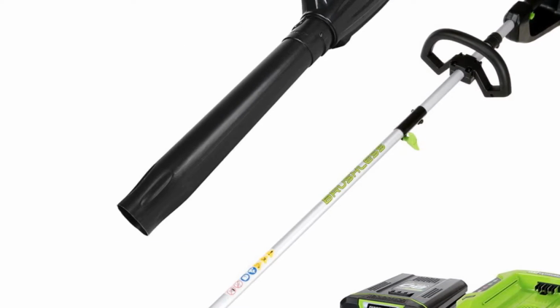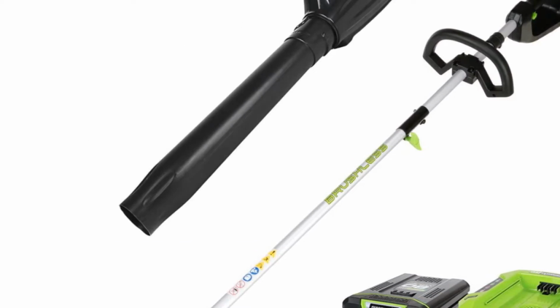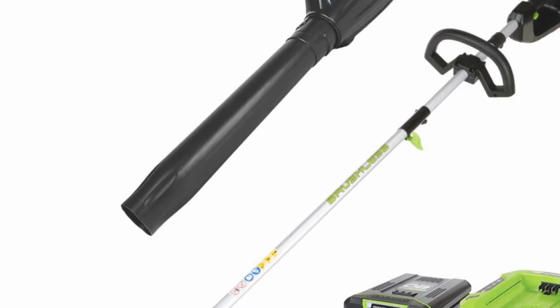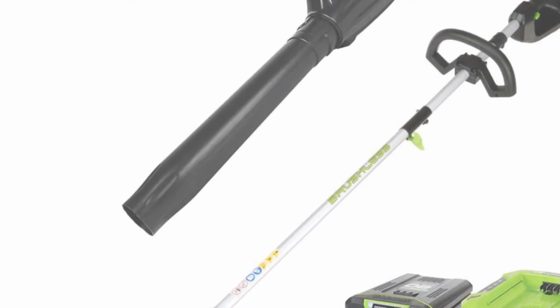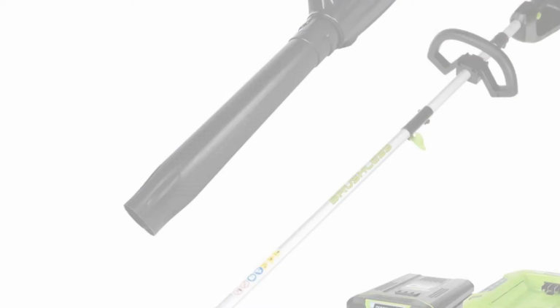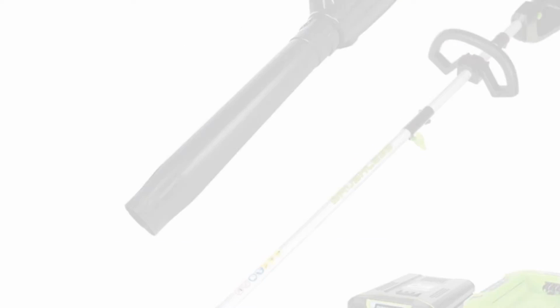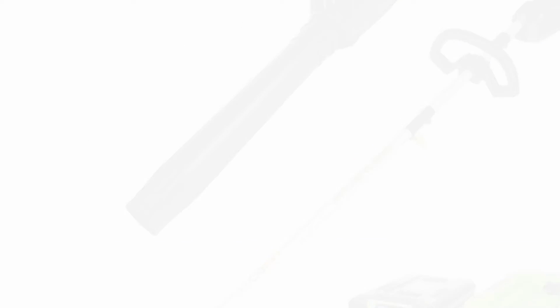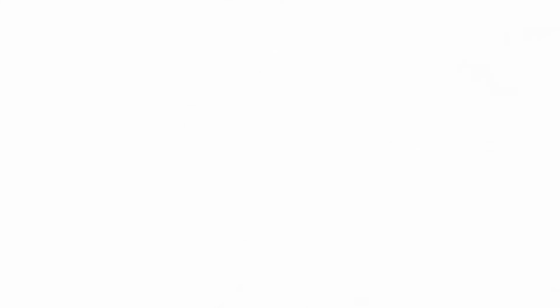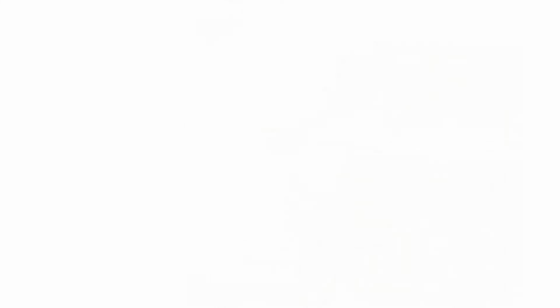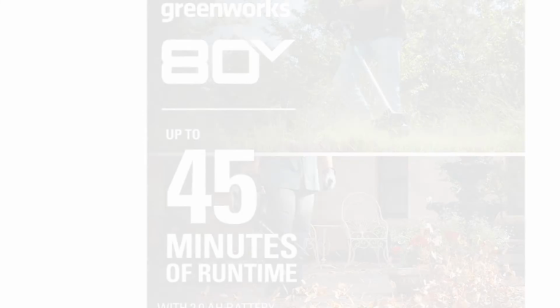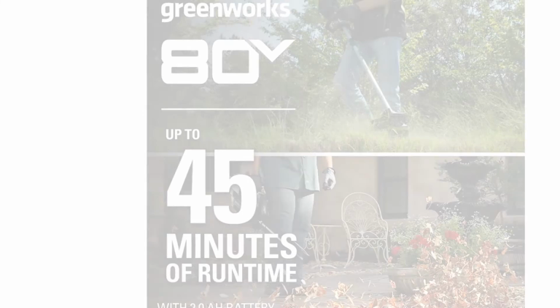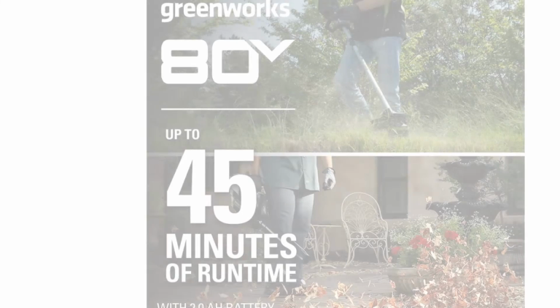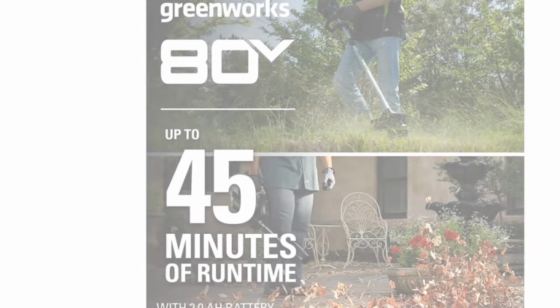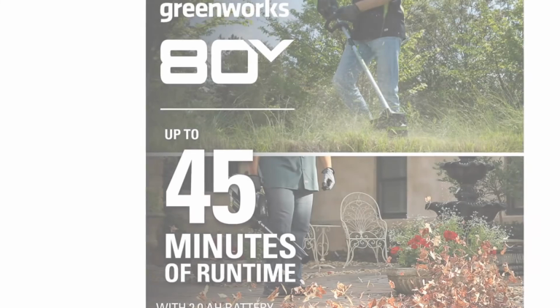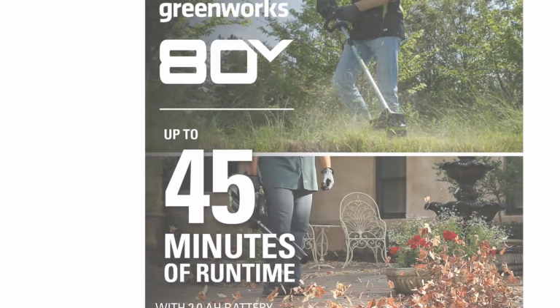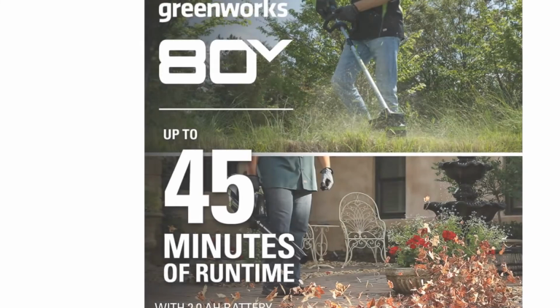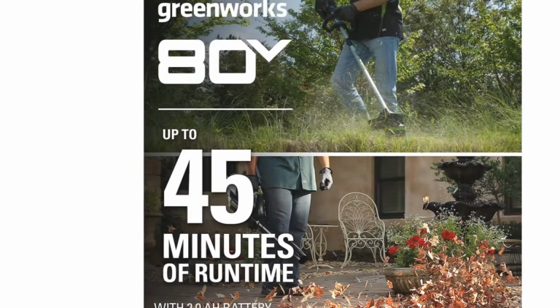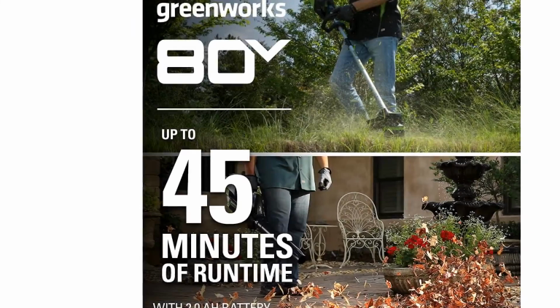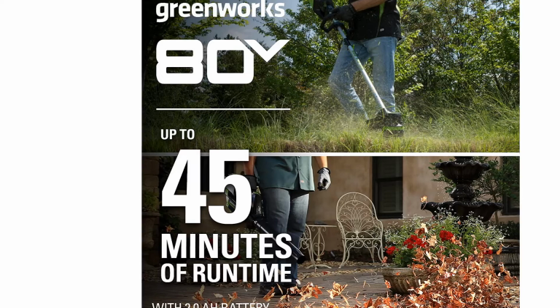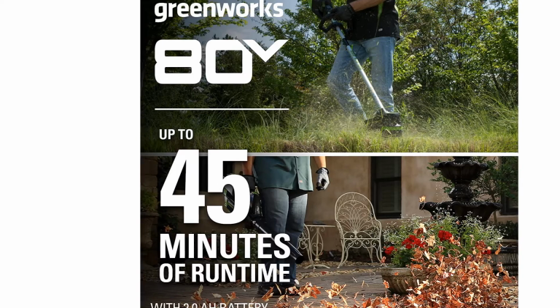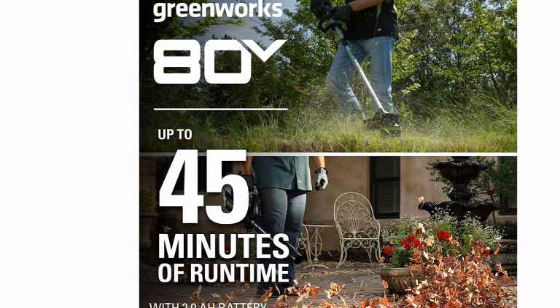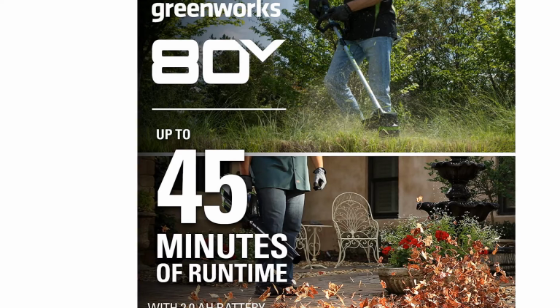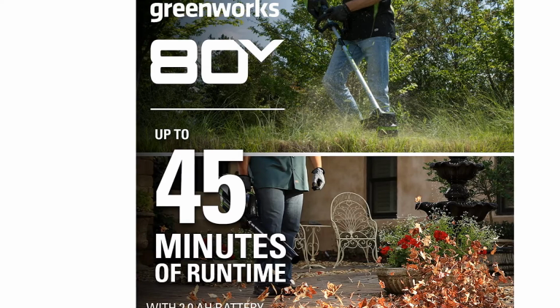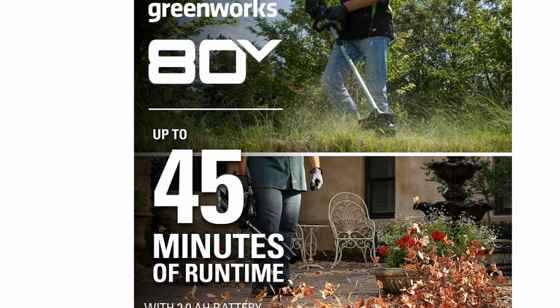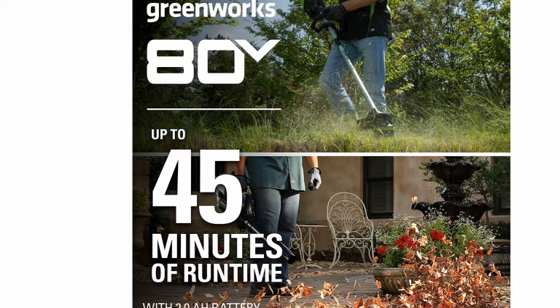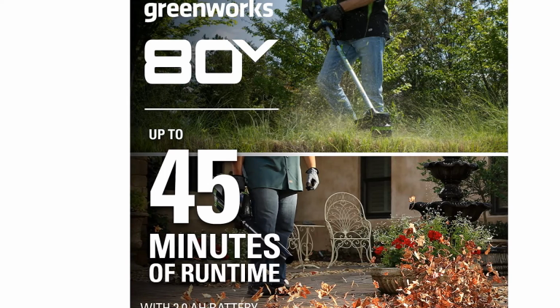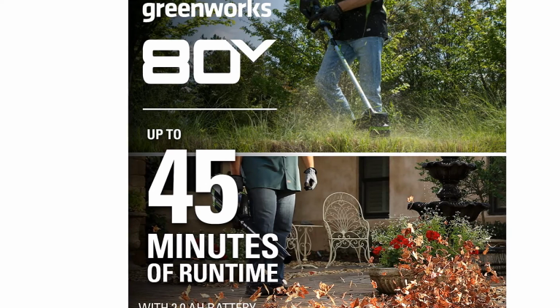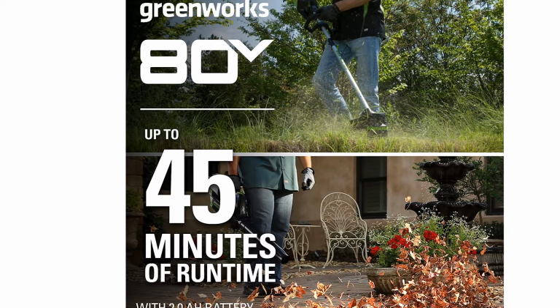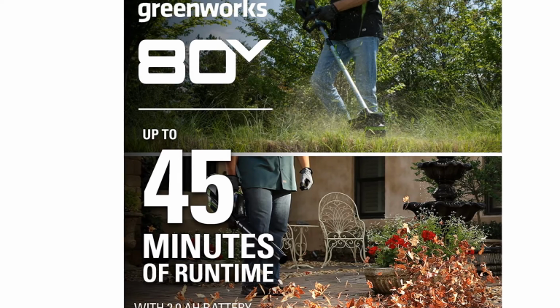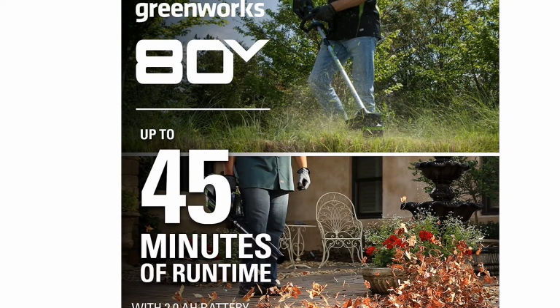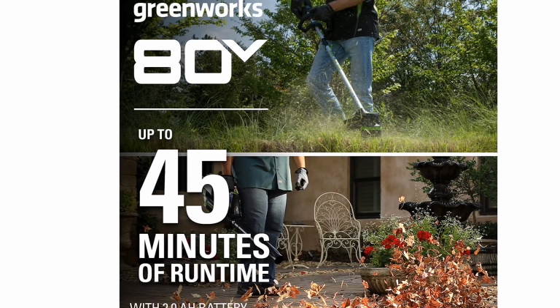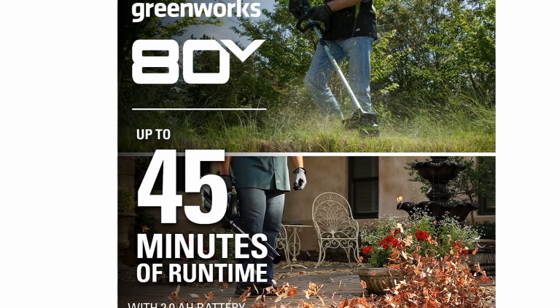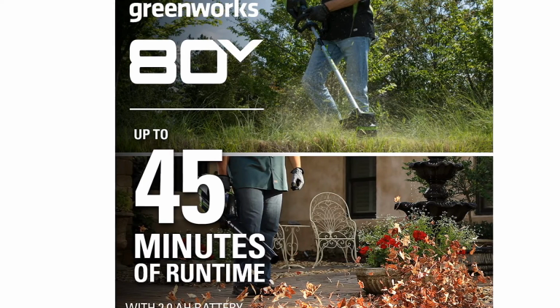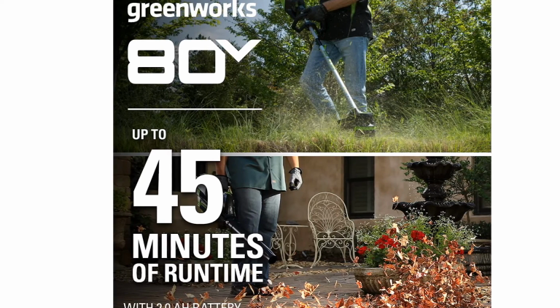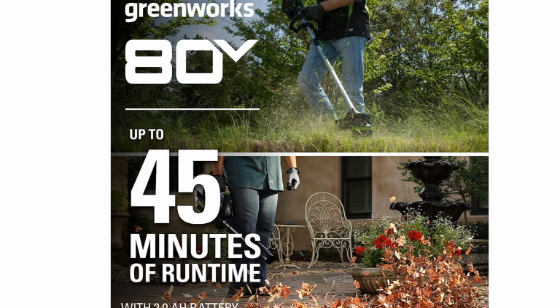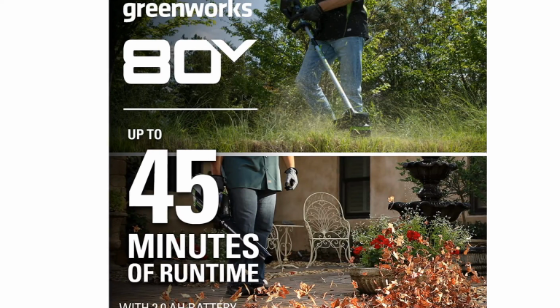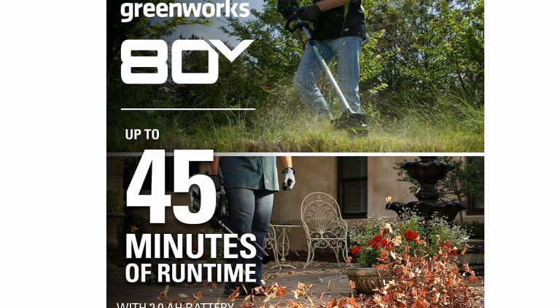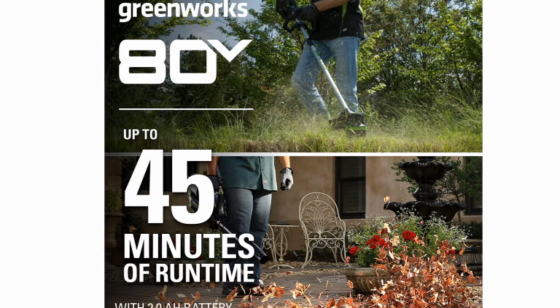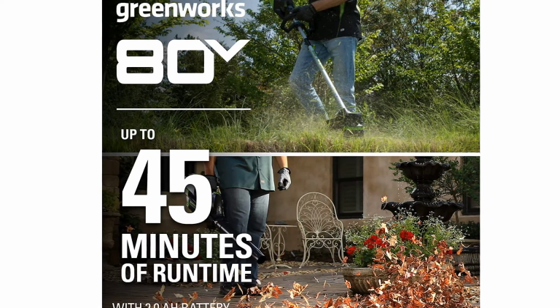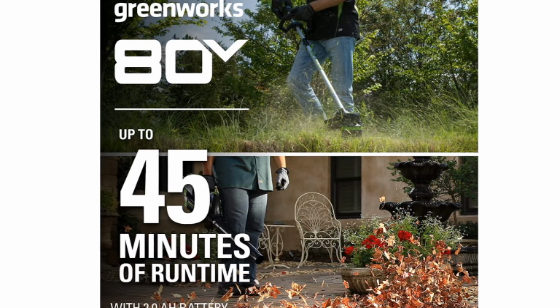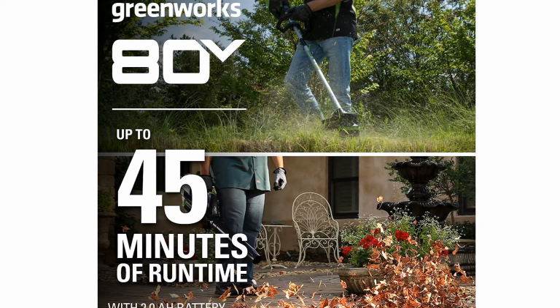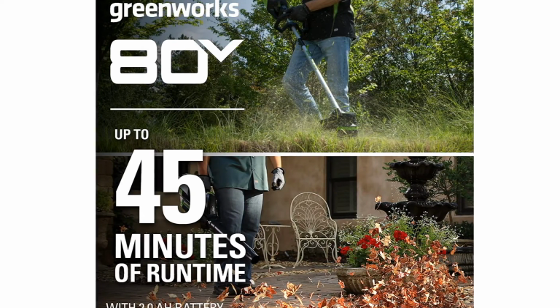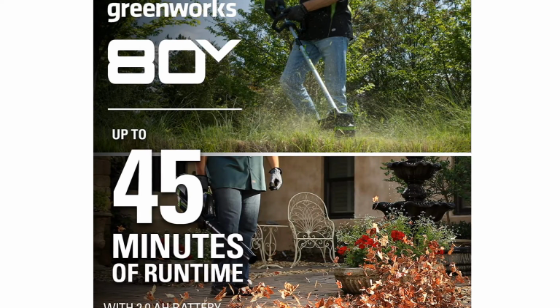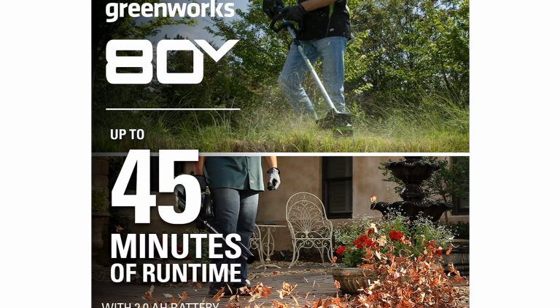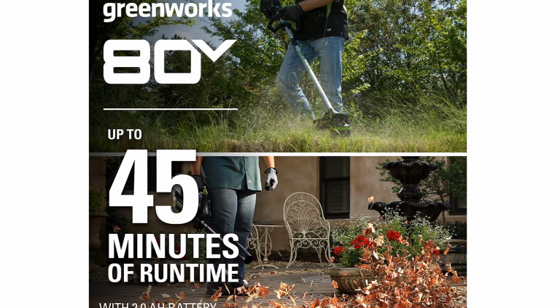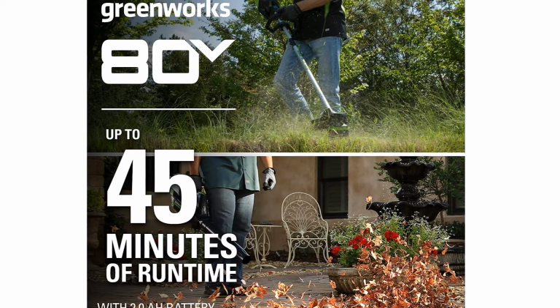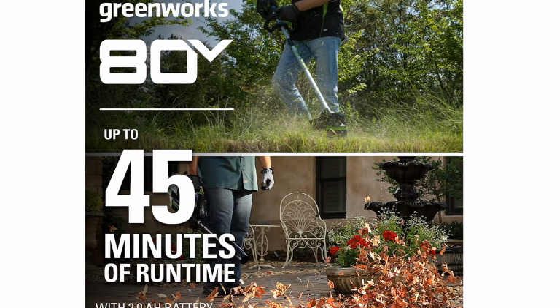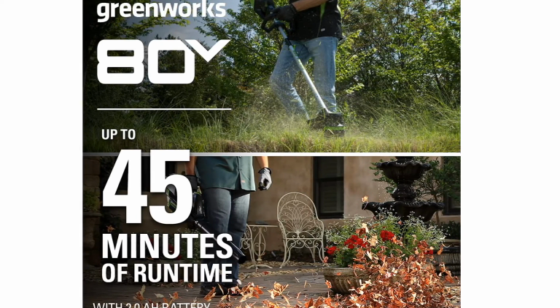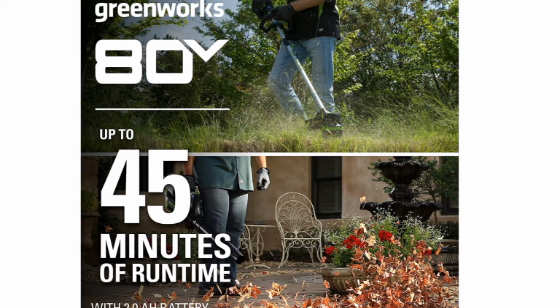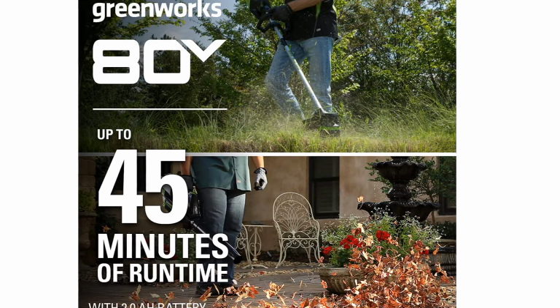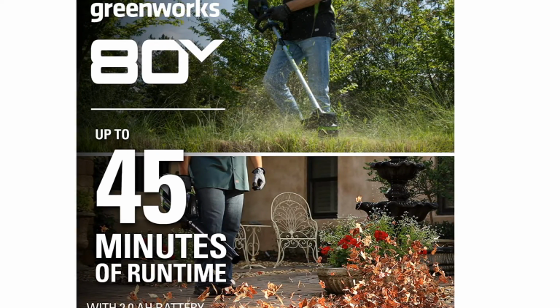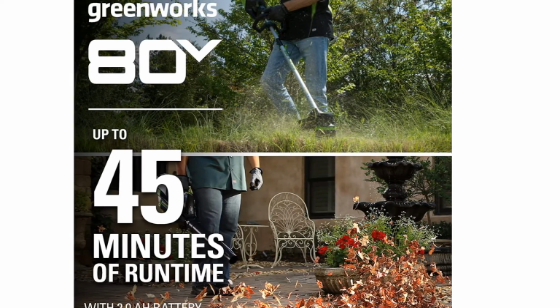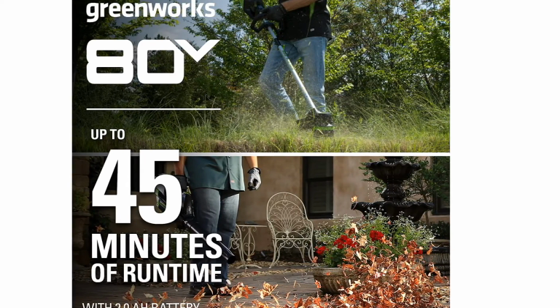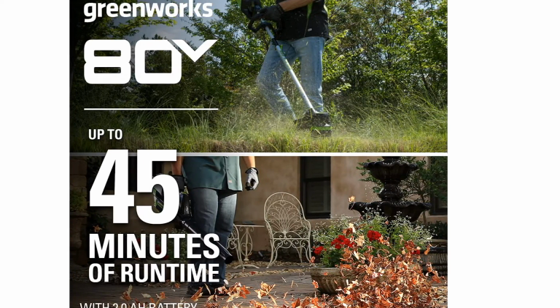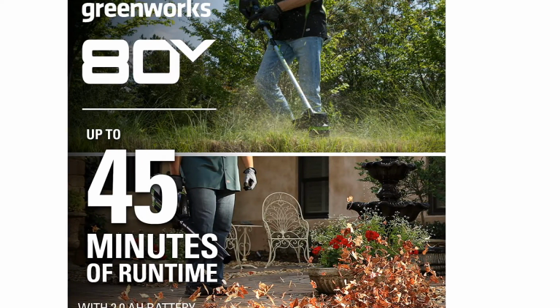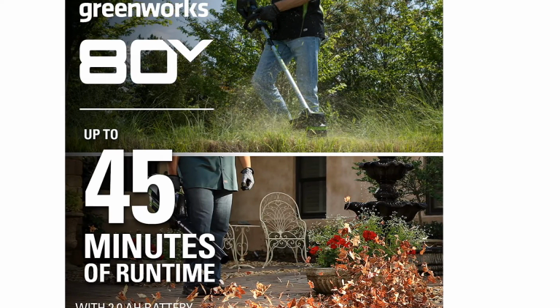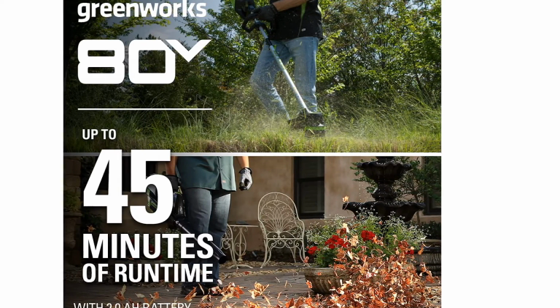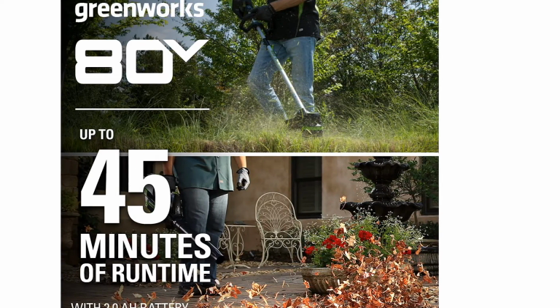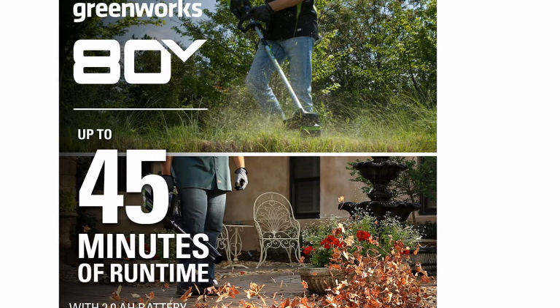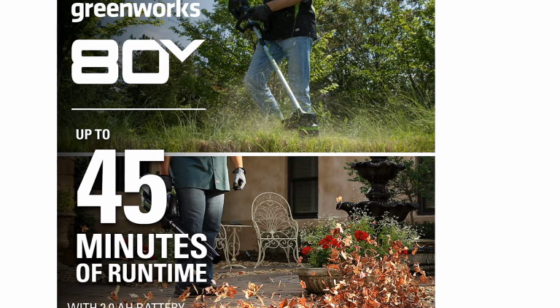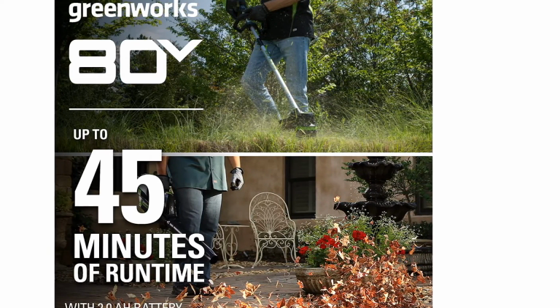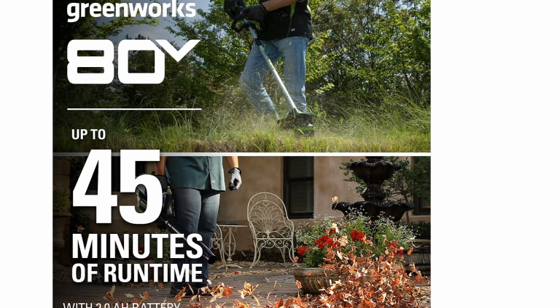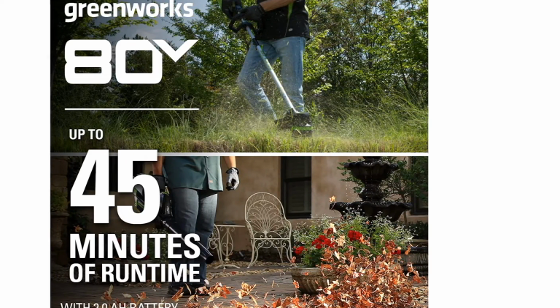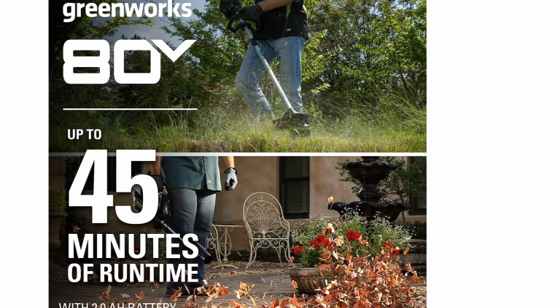The Greenworks 80V battery charges in just 30 minutes, so purchasing a second battery extends this tool to nearly infinite use.